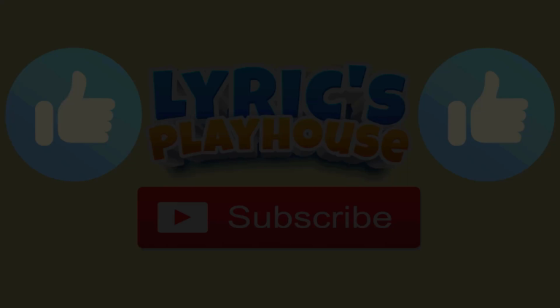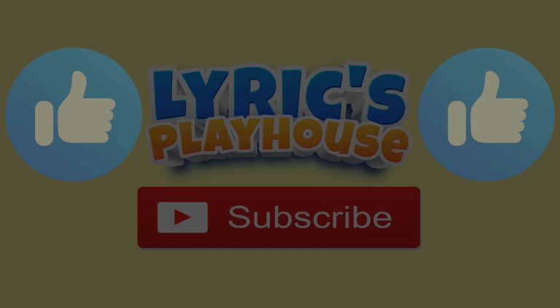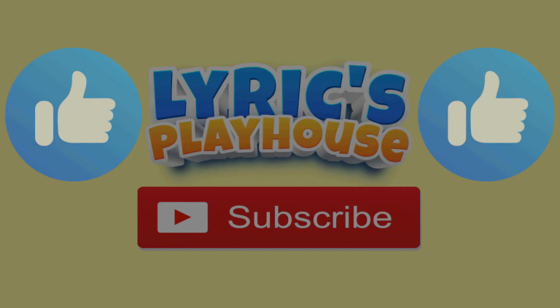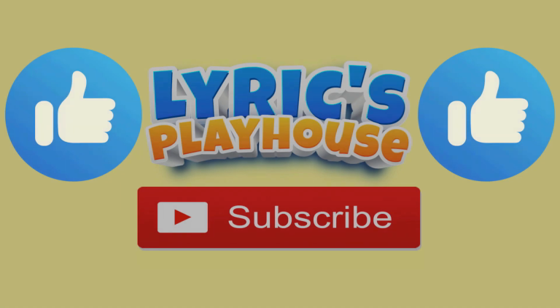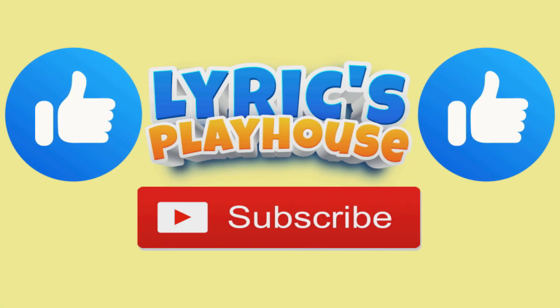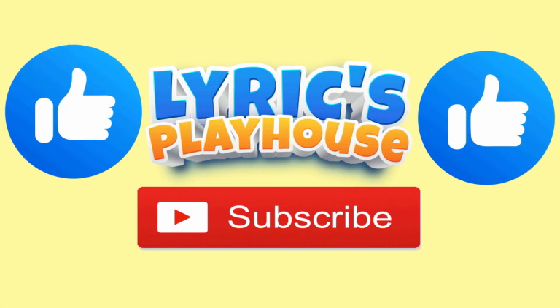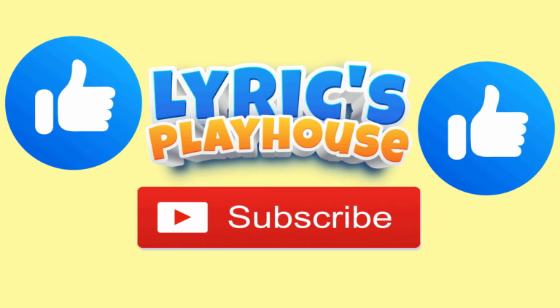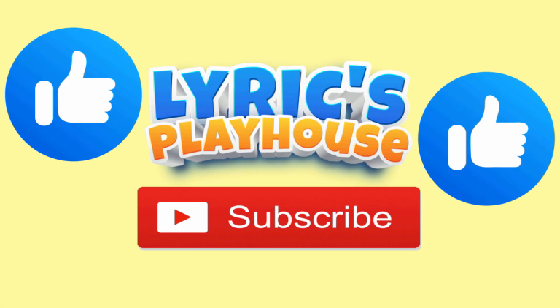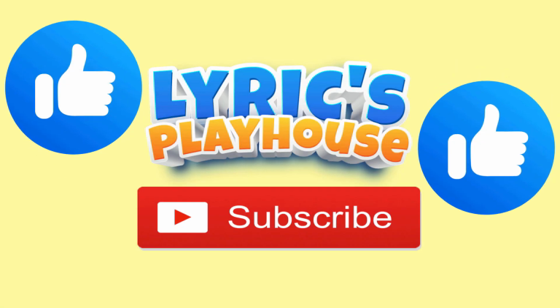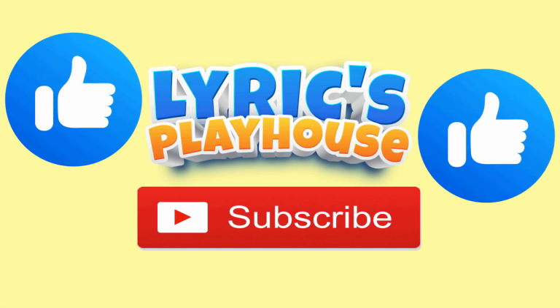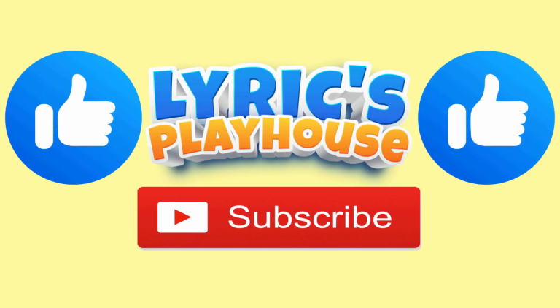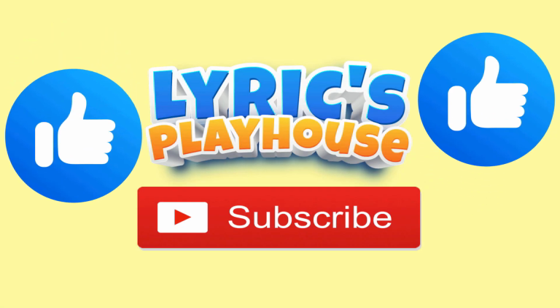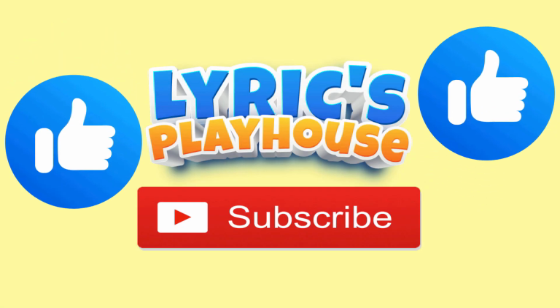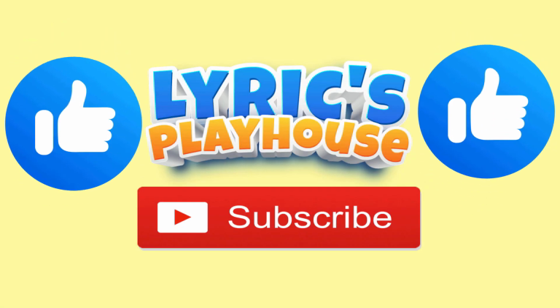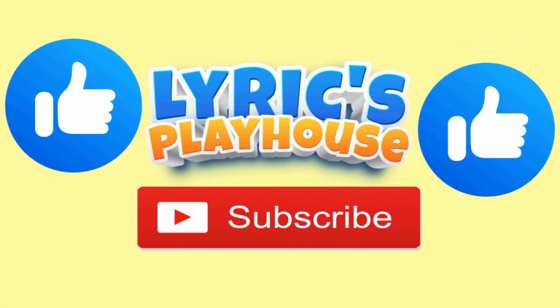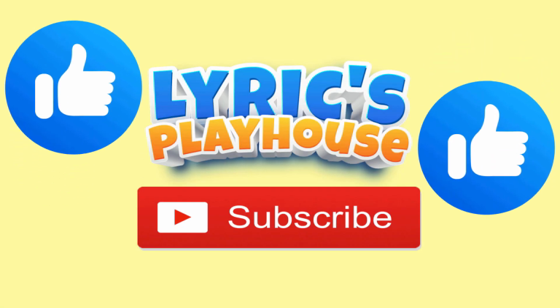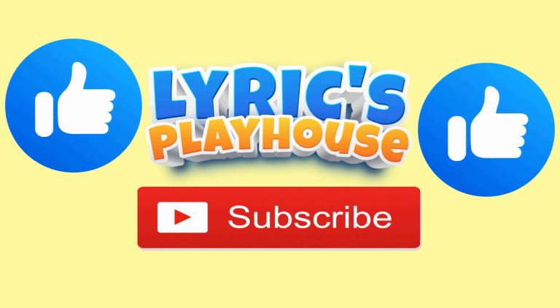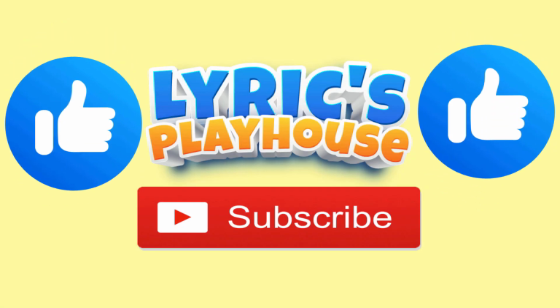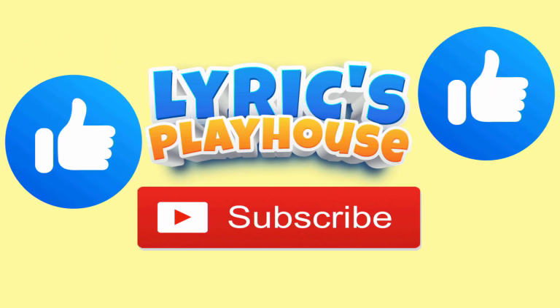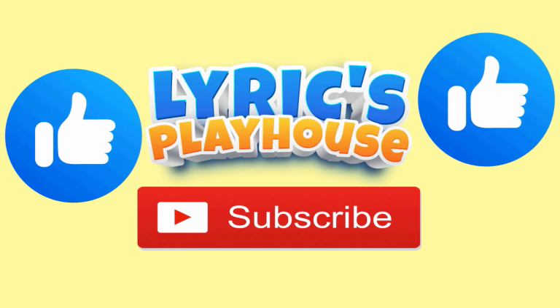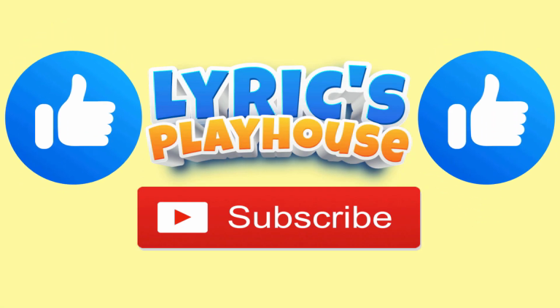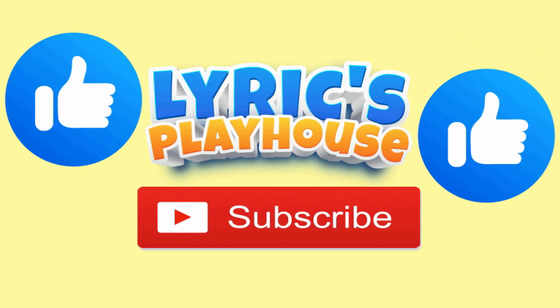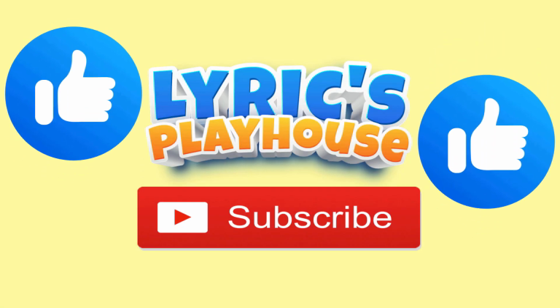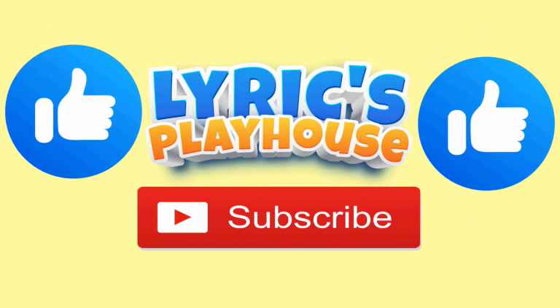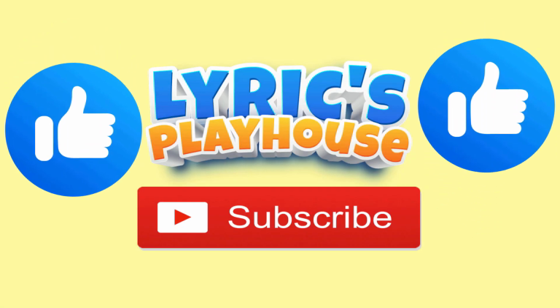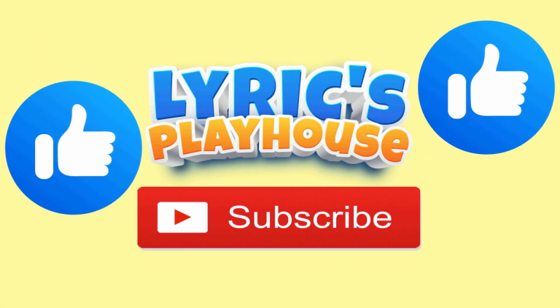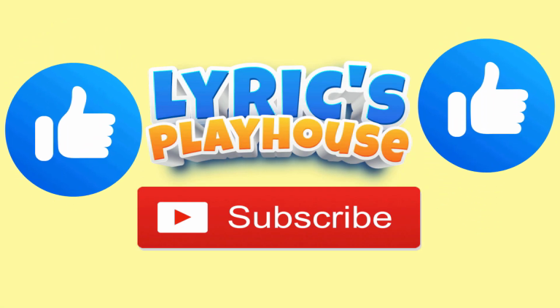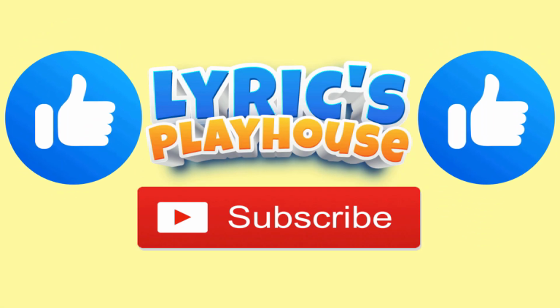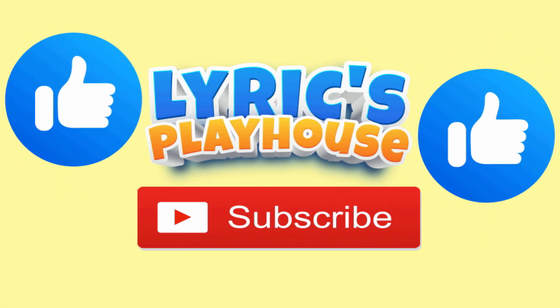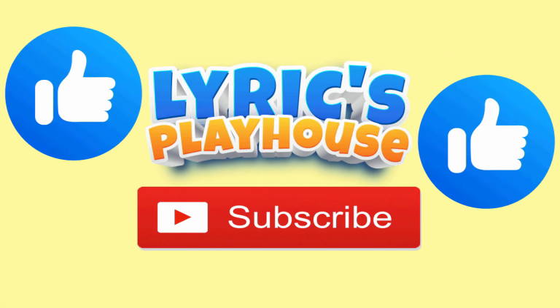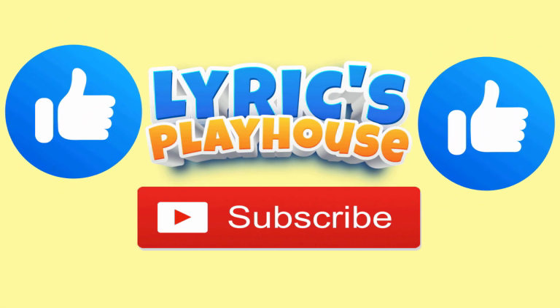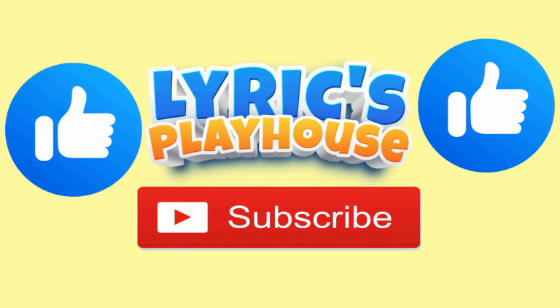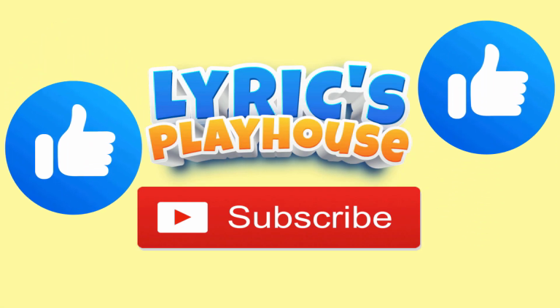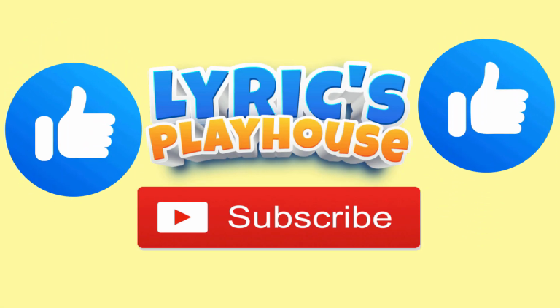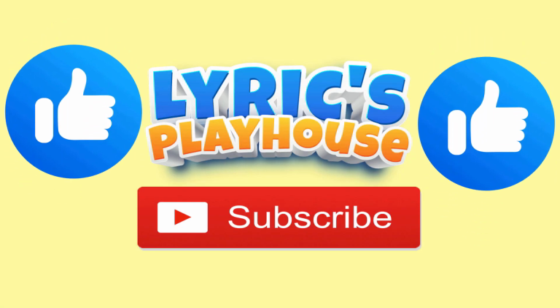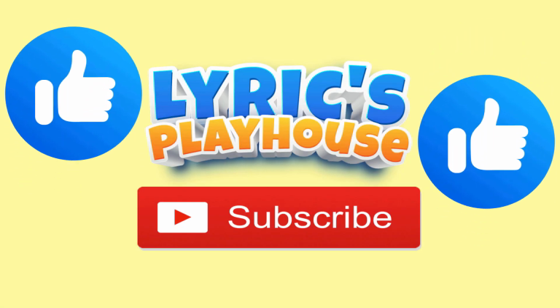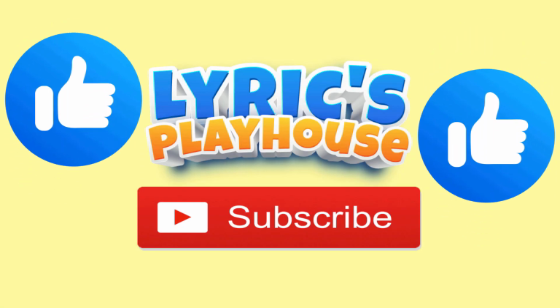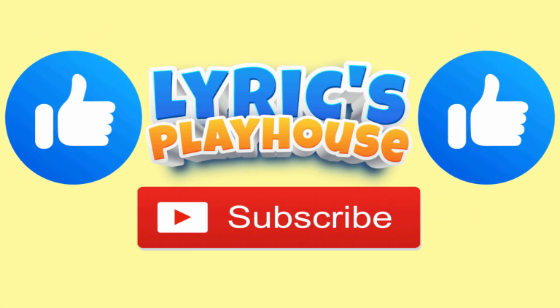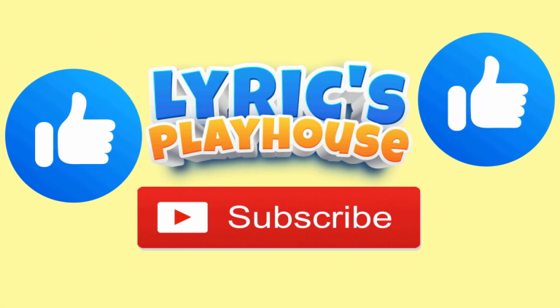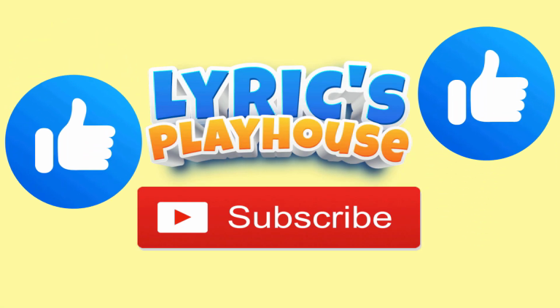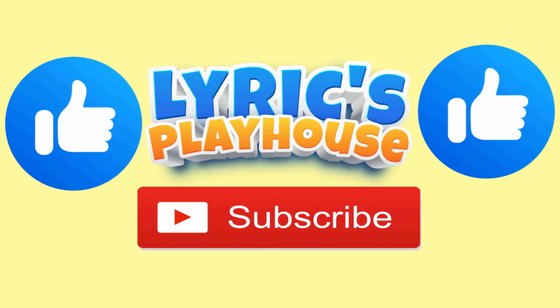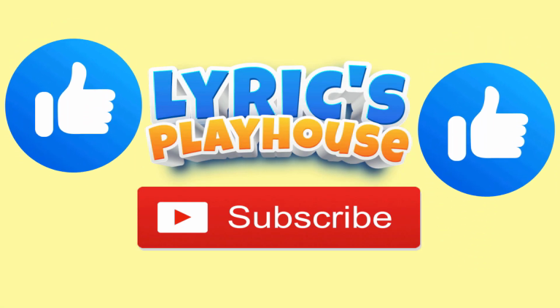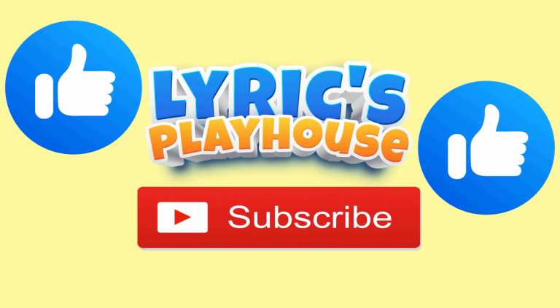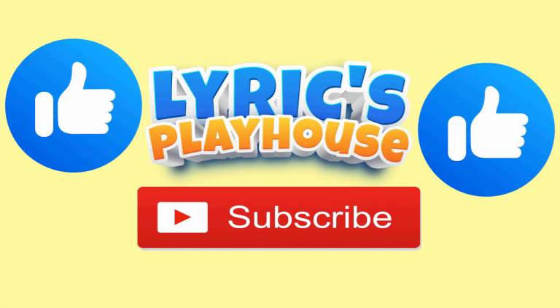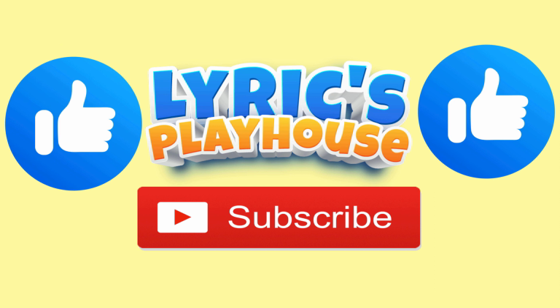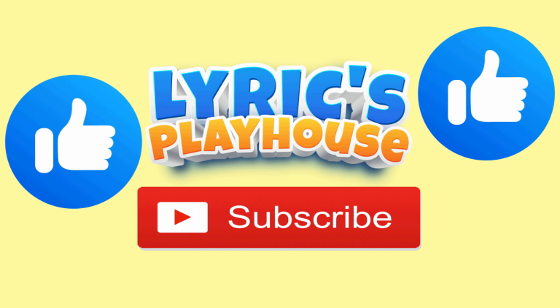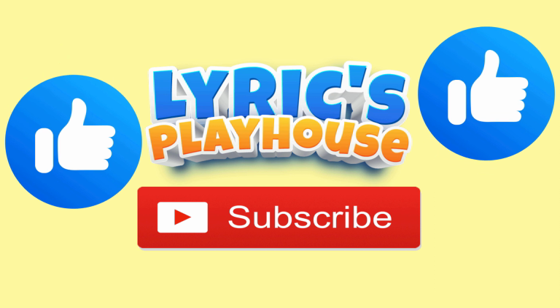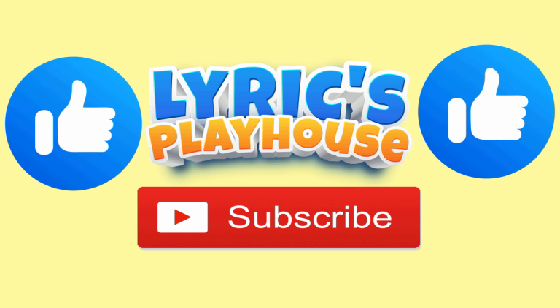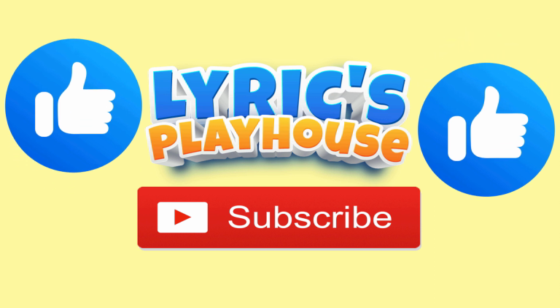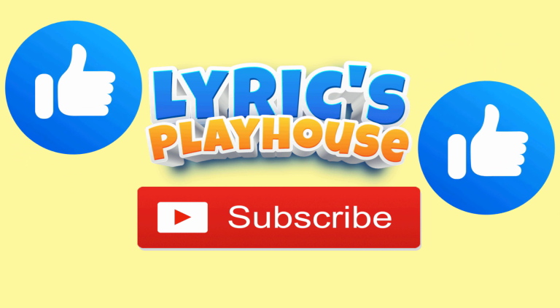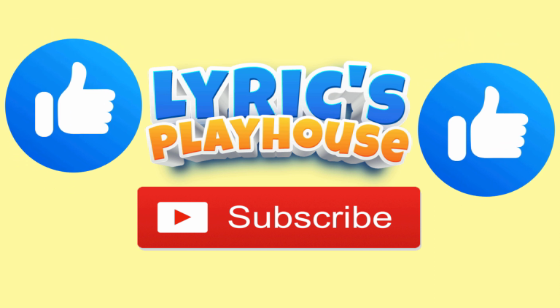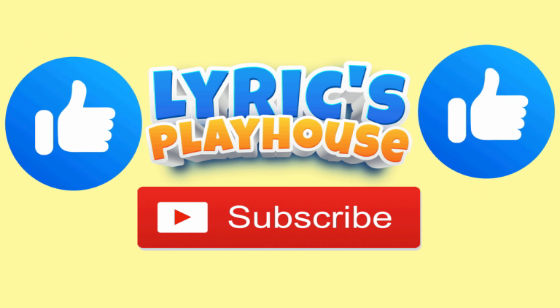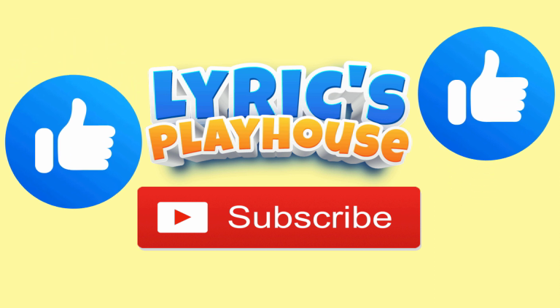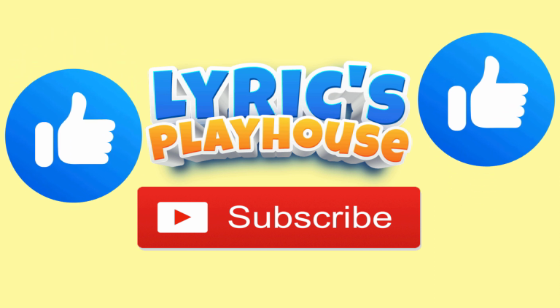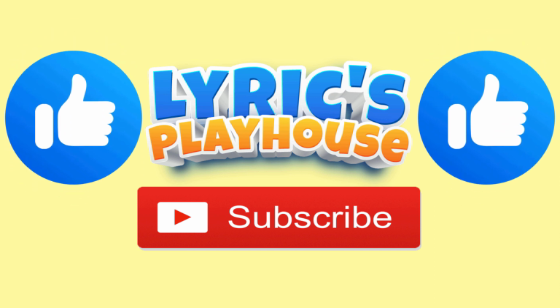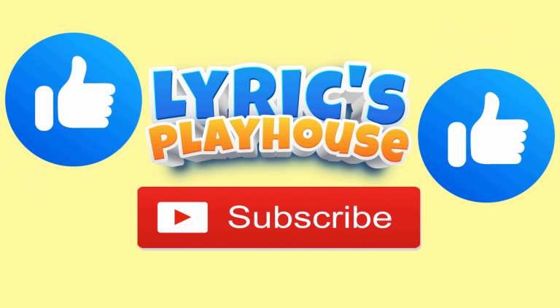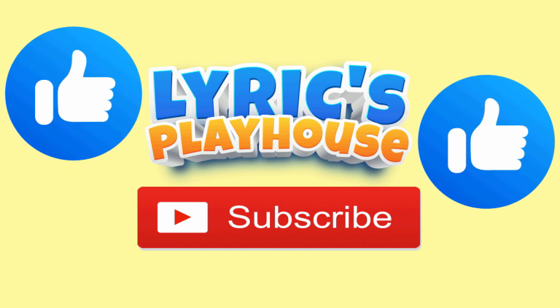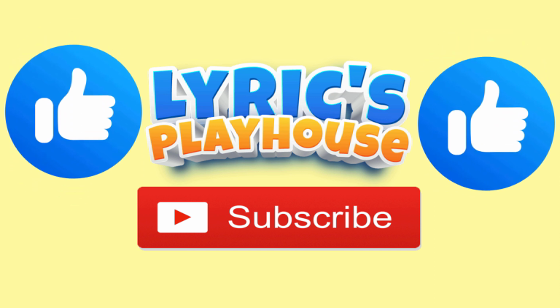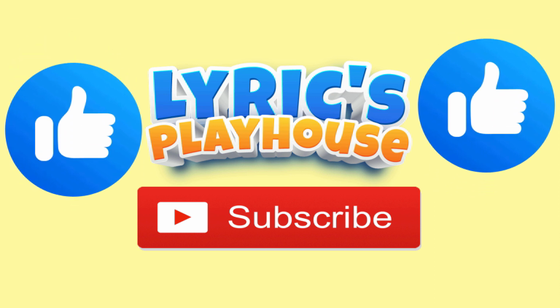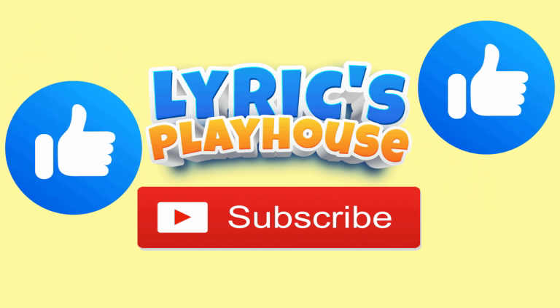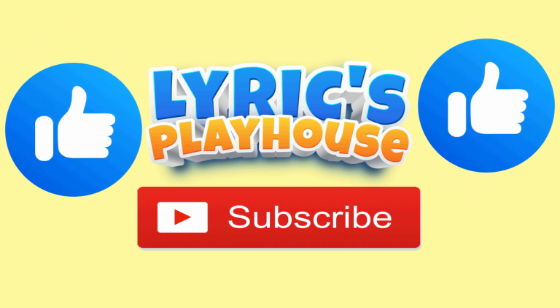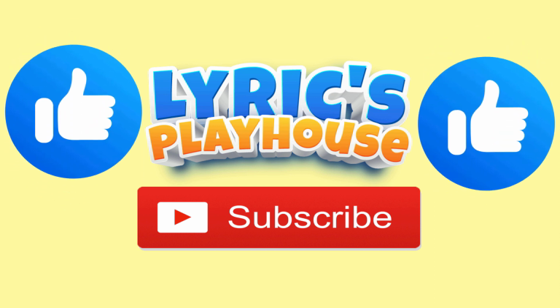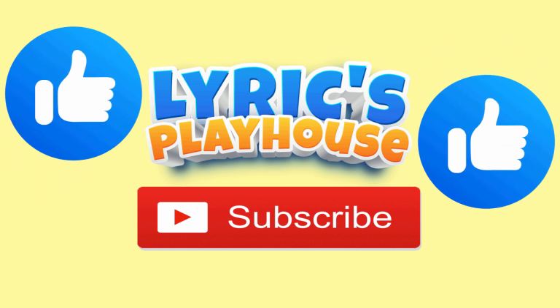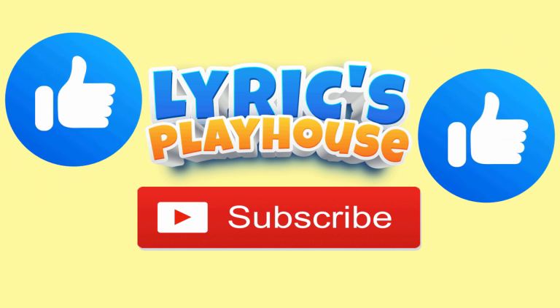Please subscribe and hit that like button. And remember, always keep learning.